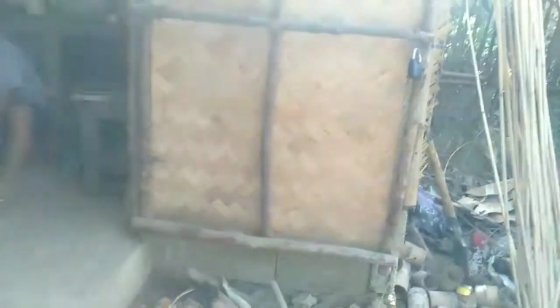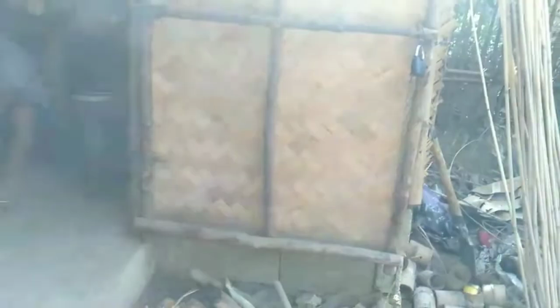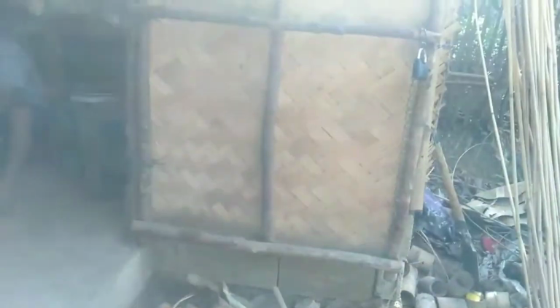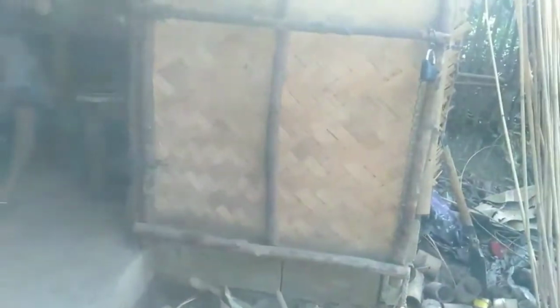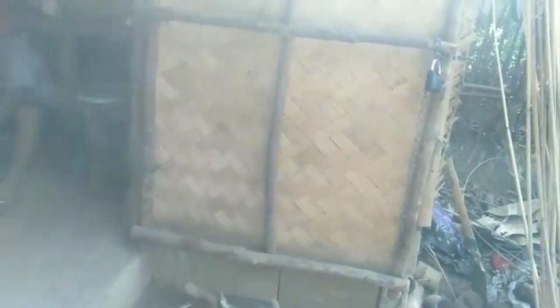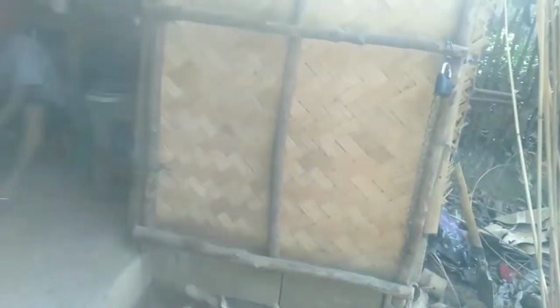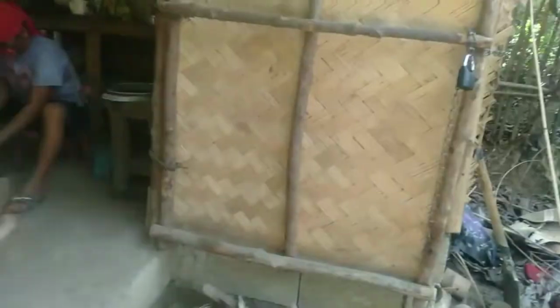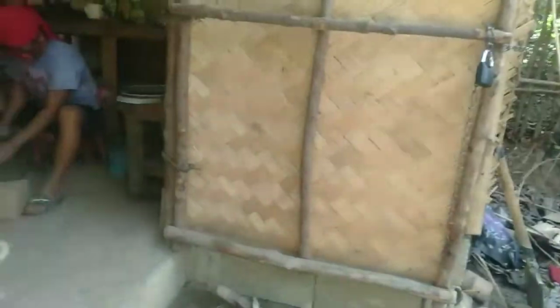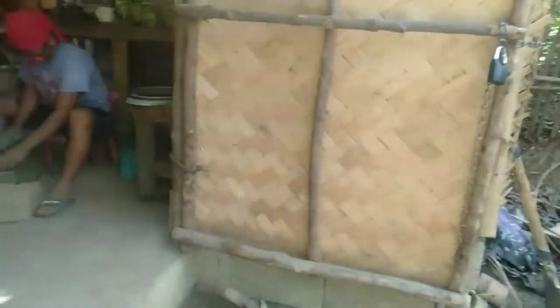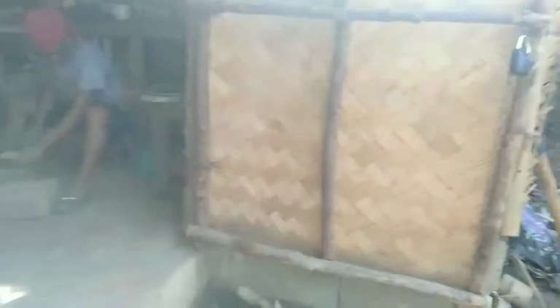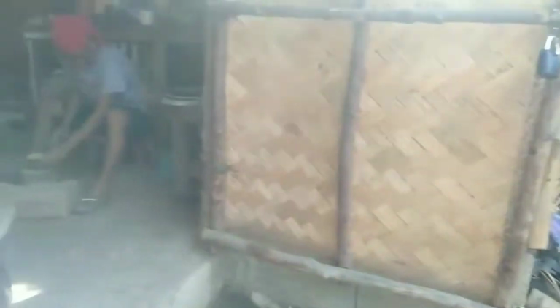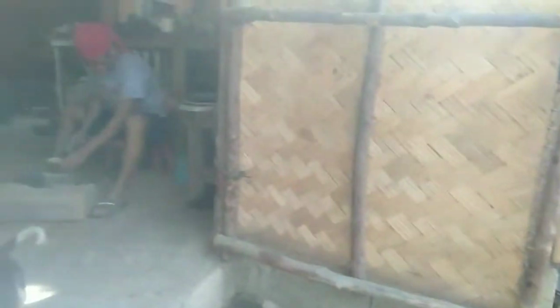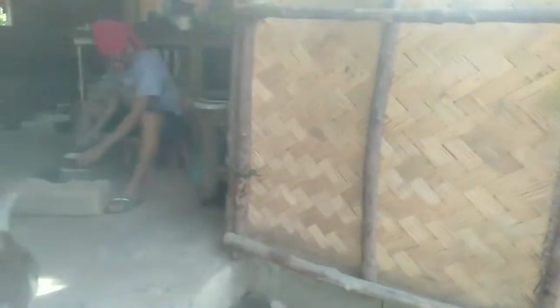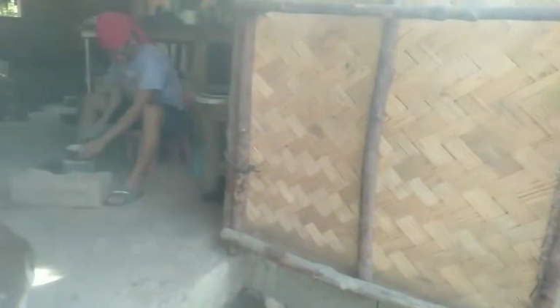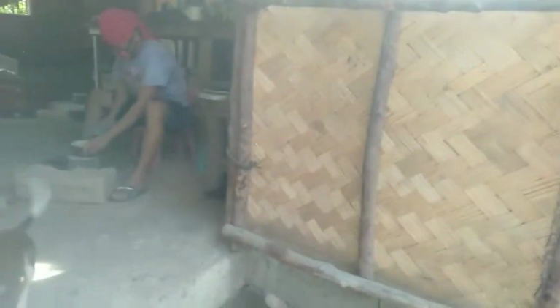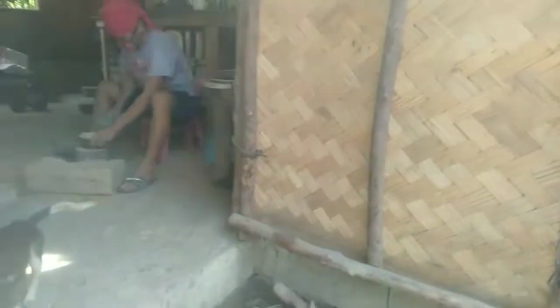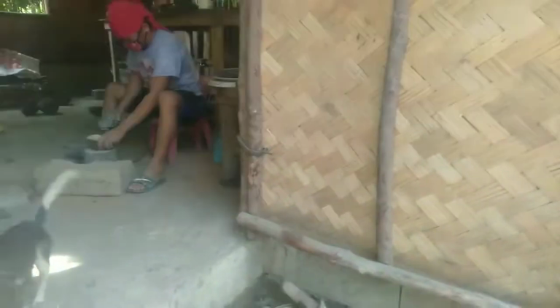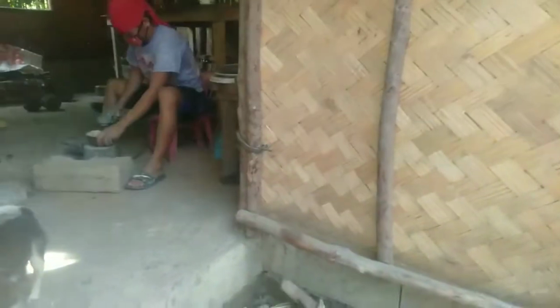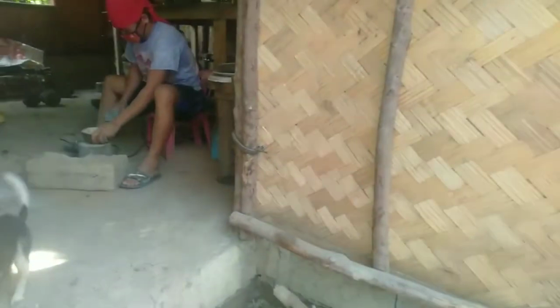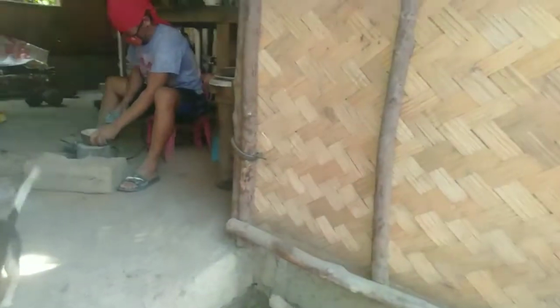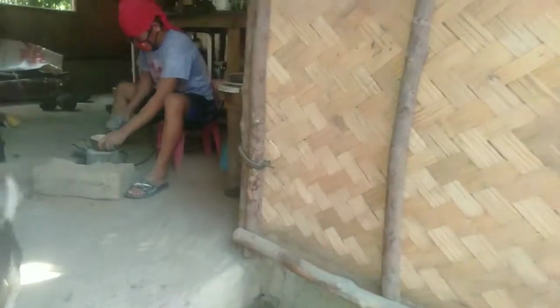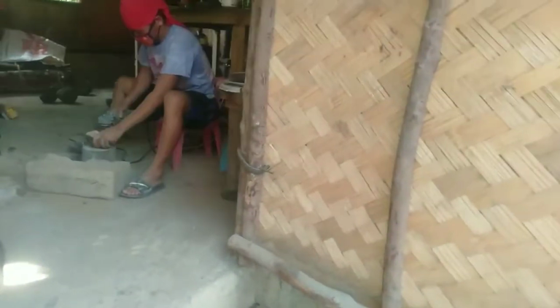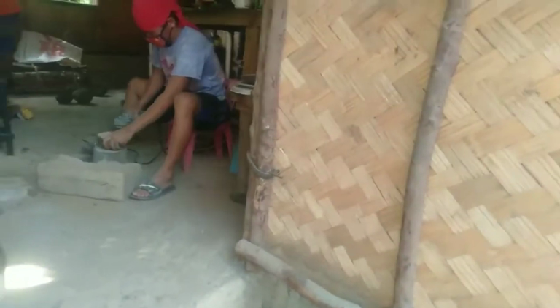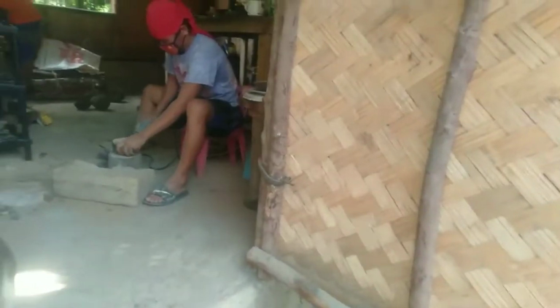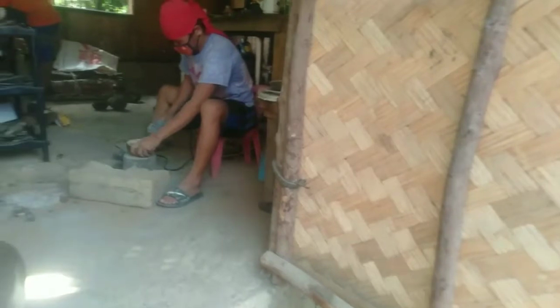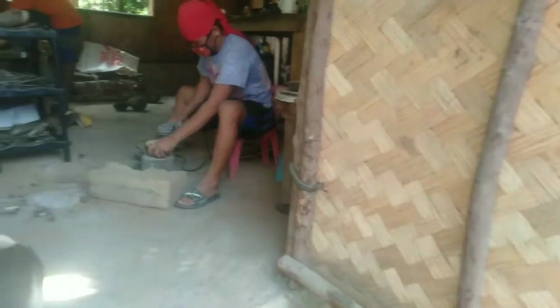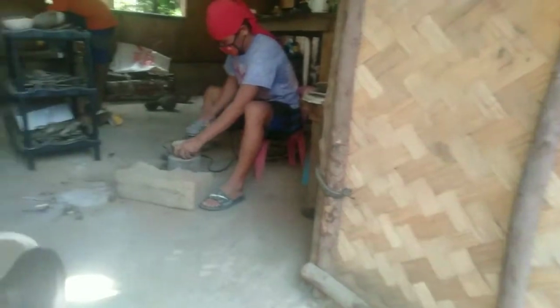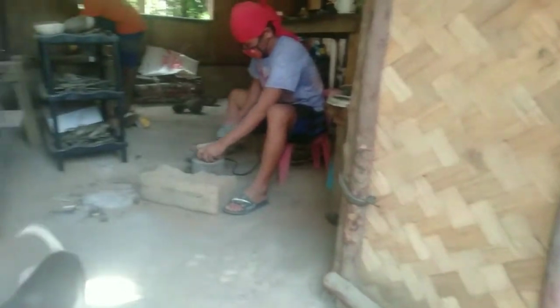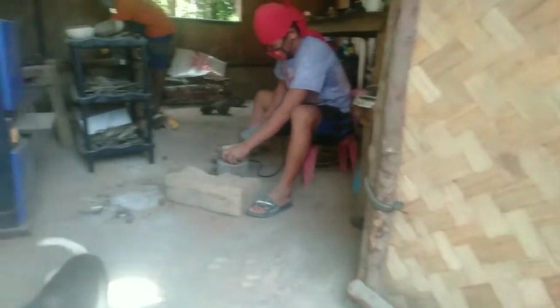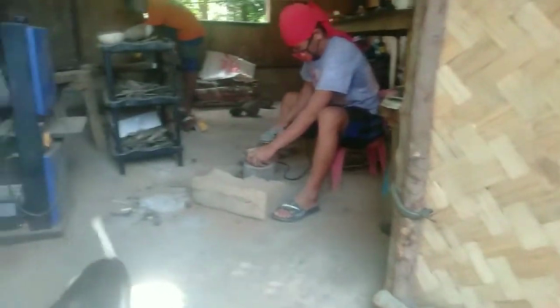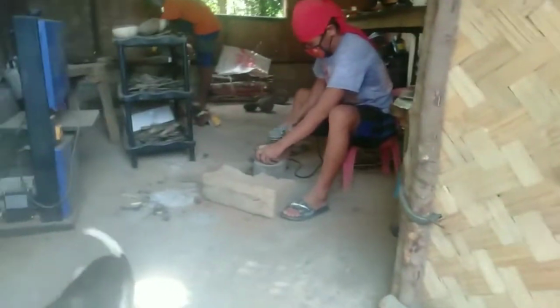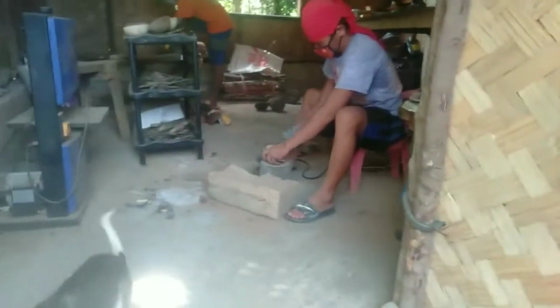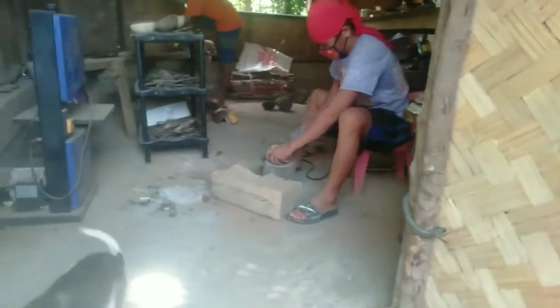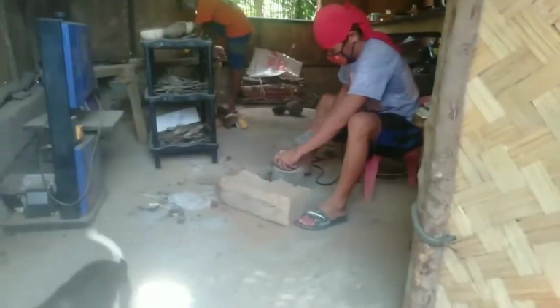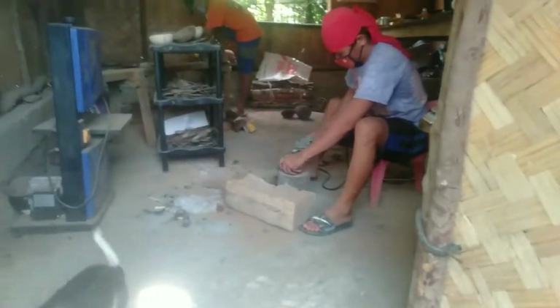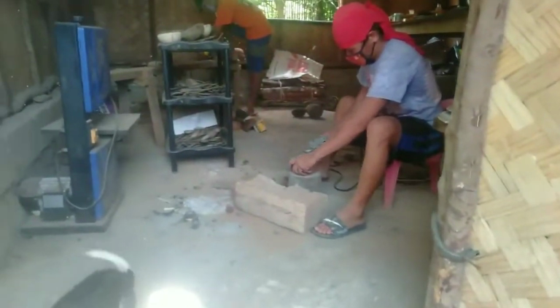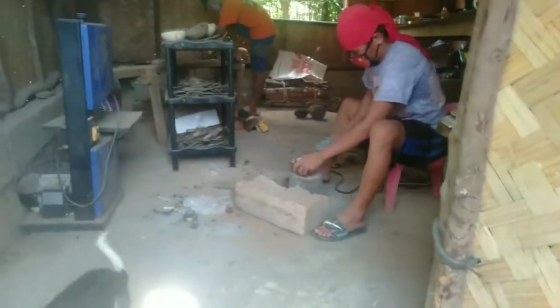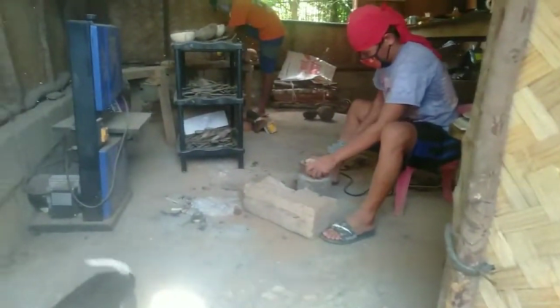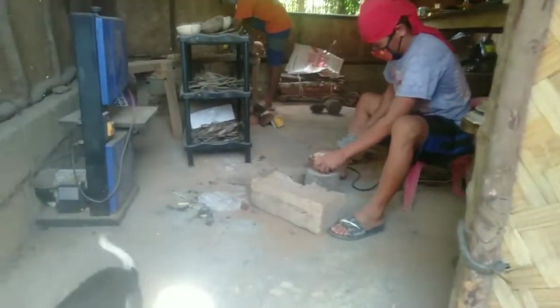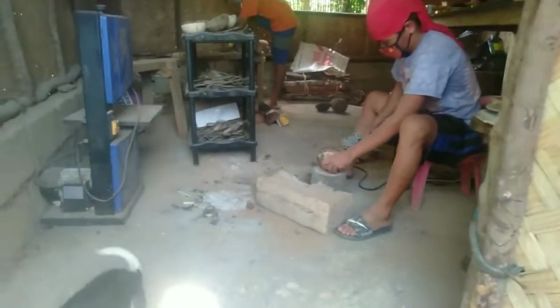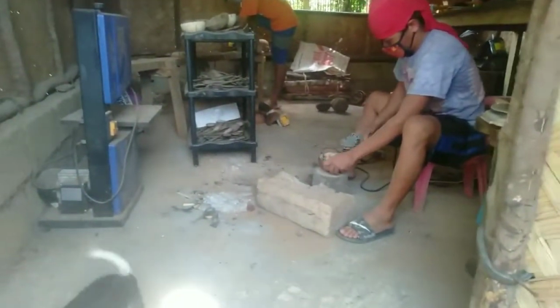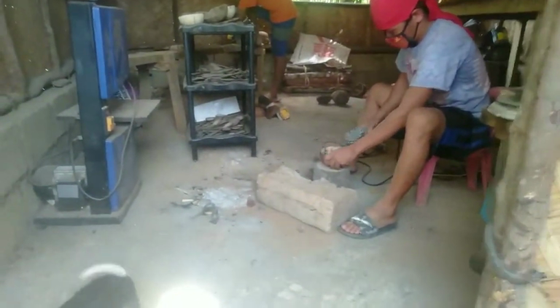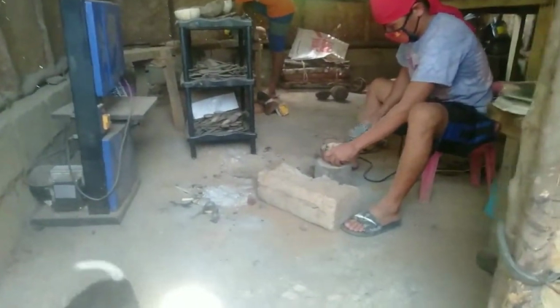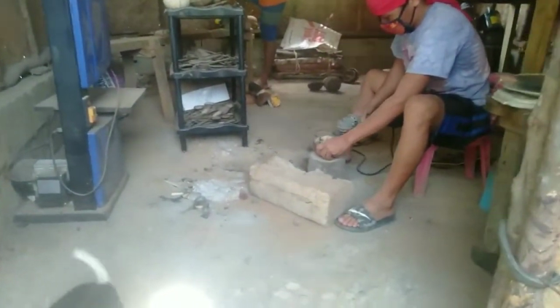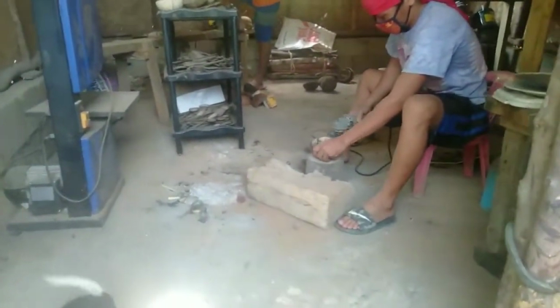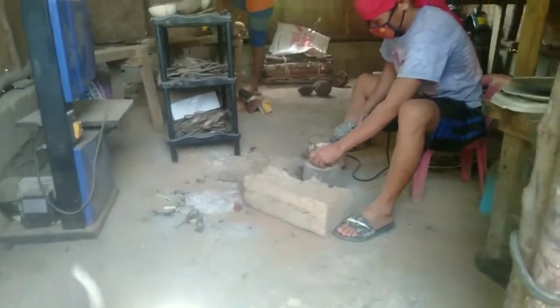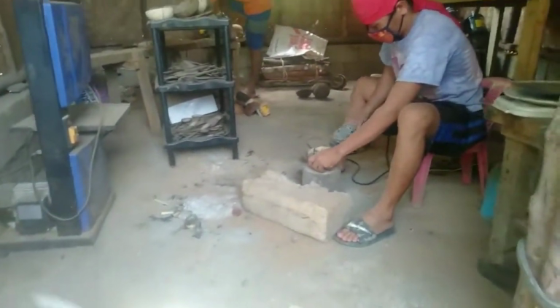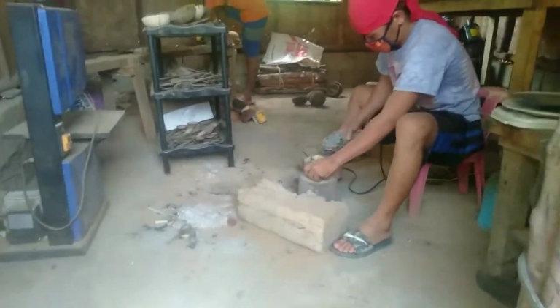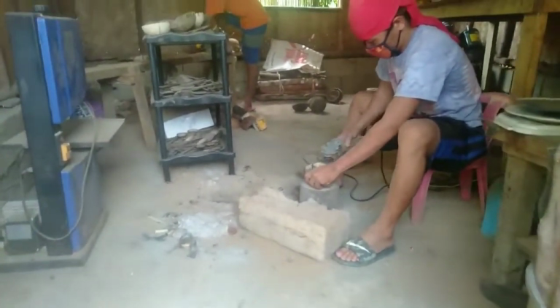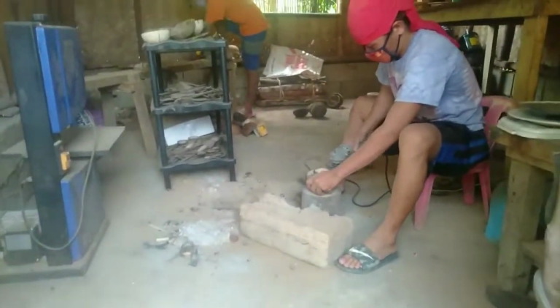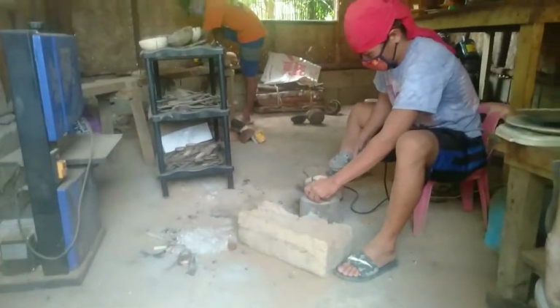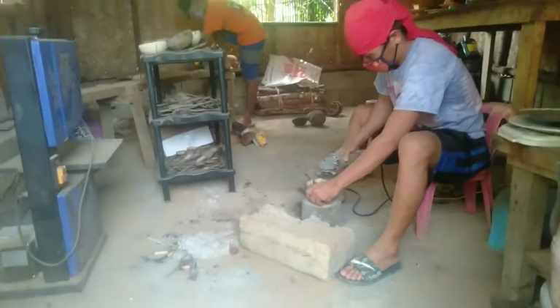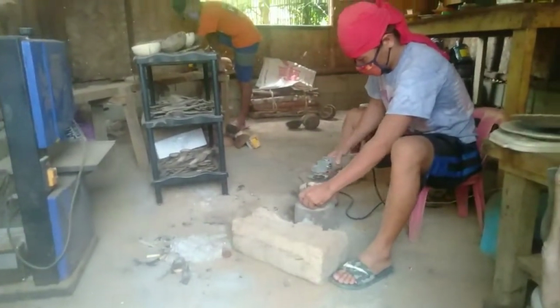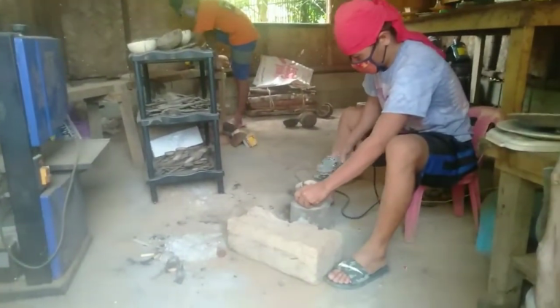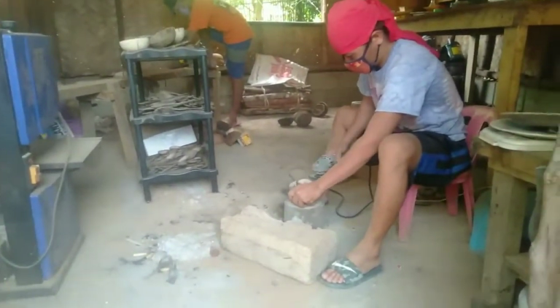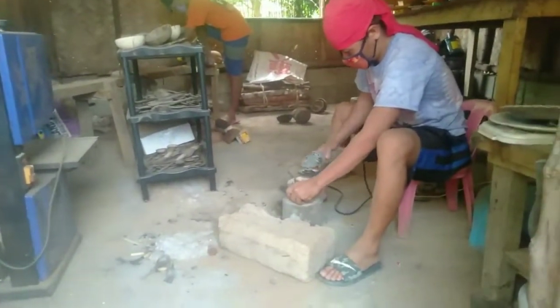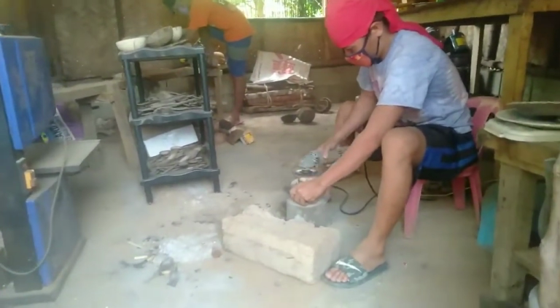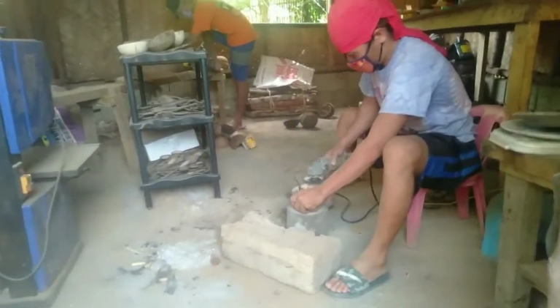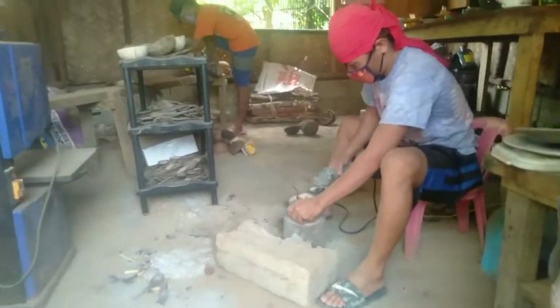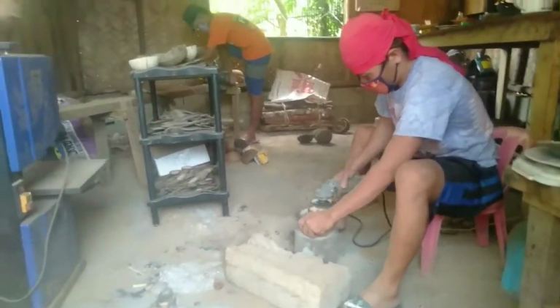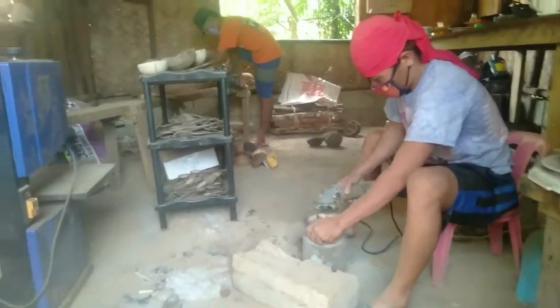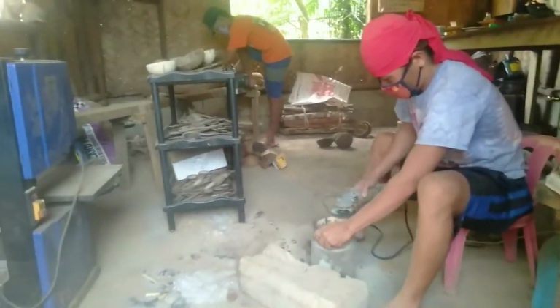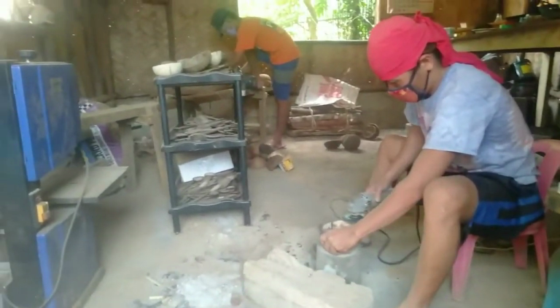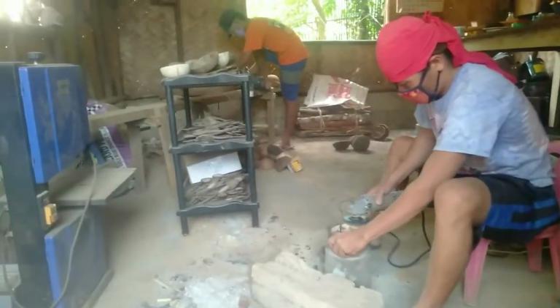So, ayan guys, andito na tayo sa trabawhan. Maingay — naririnig niyo ba ako? Yan, nandito na tayo sa trabawhan.